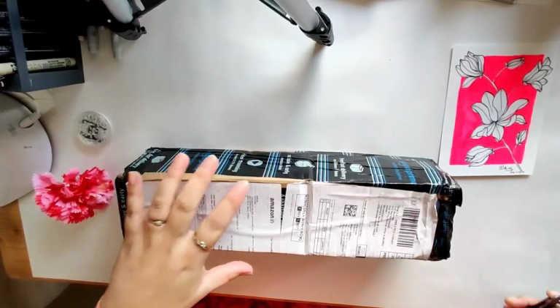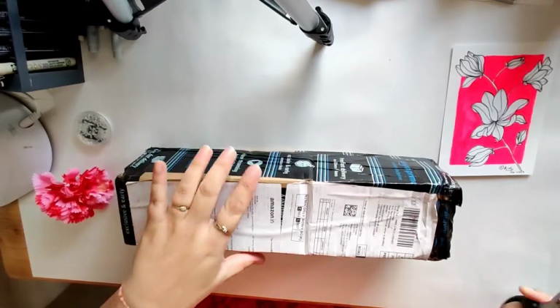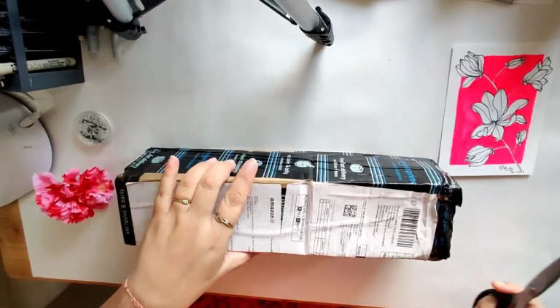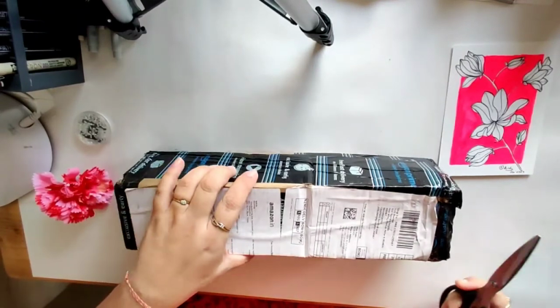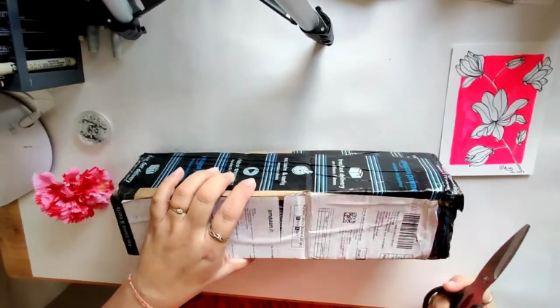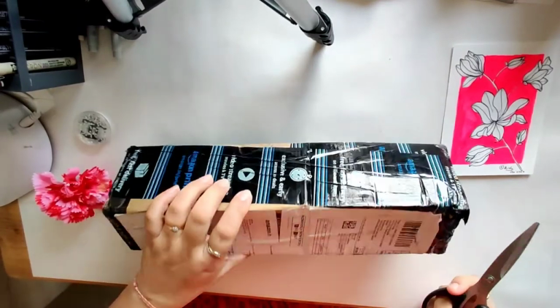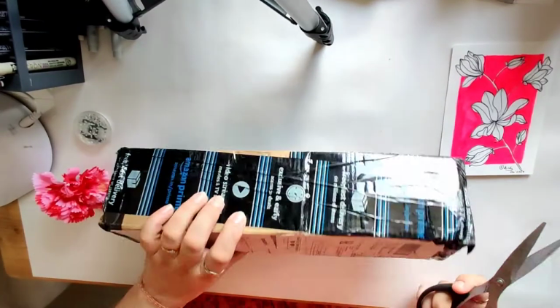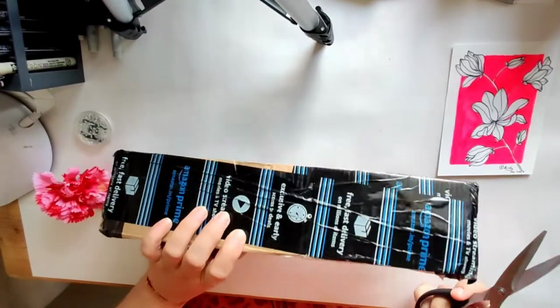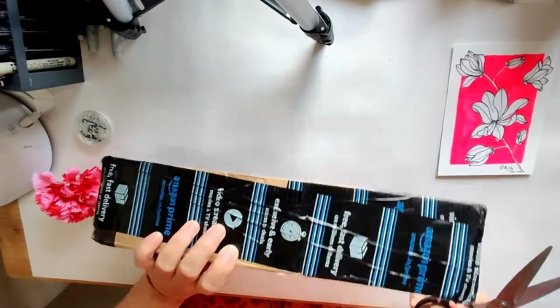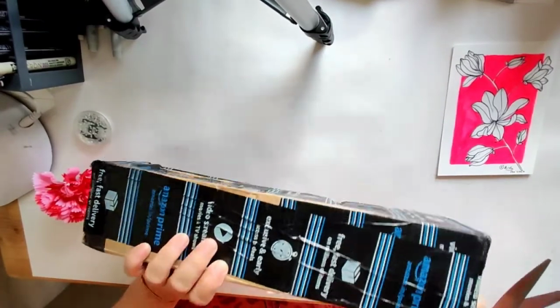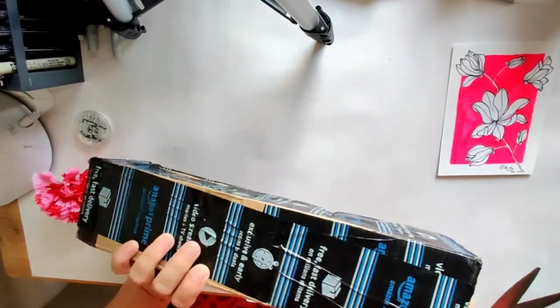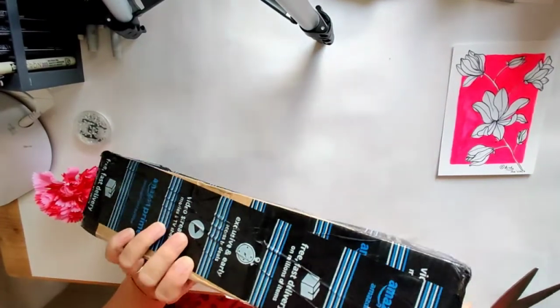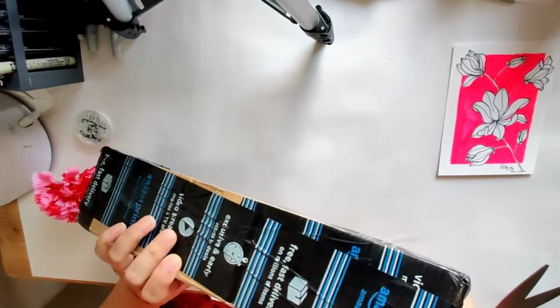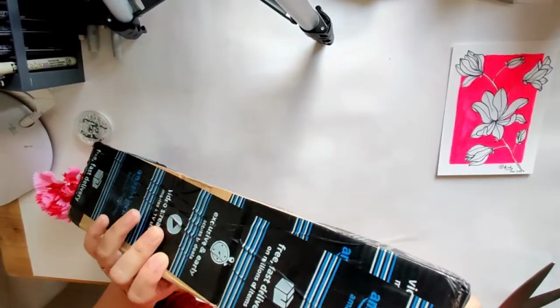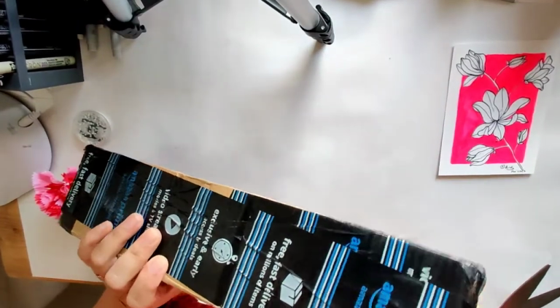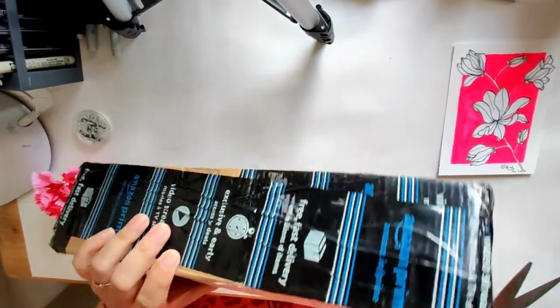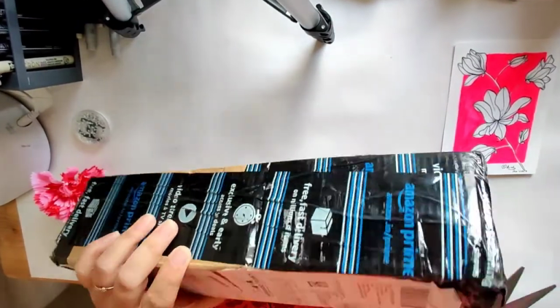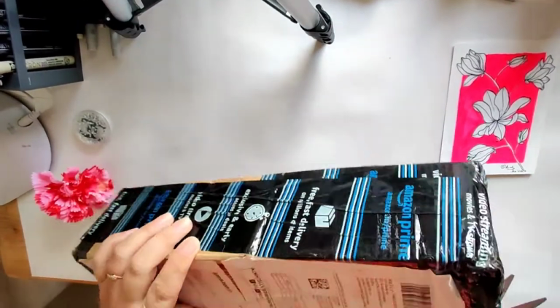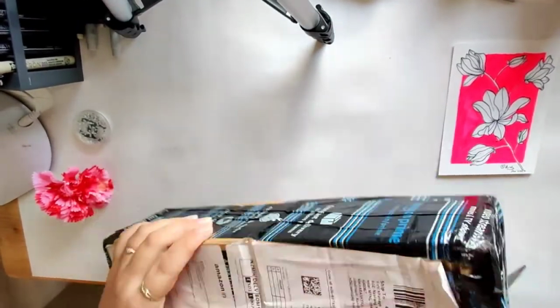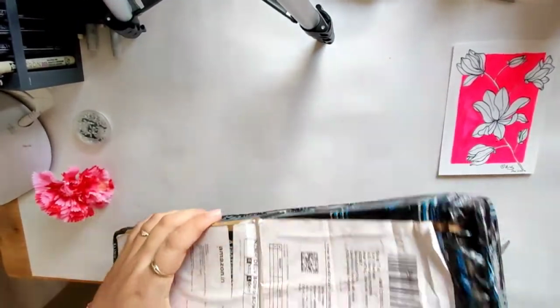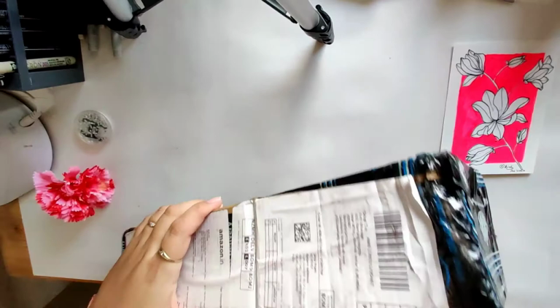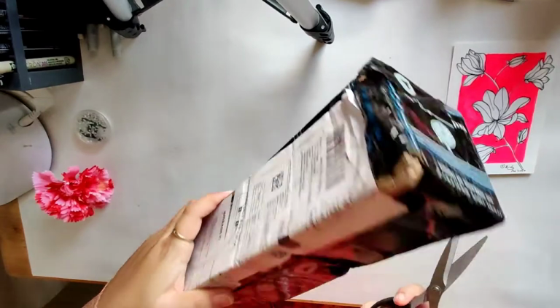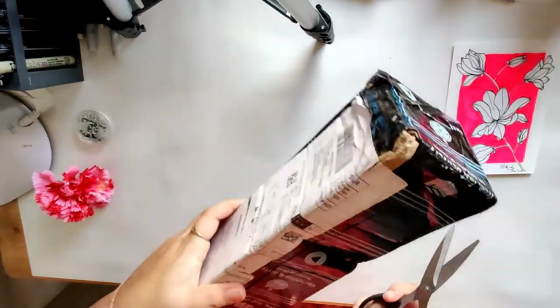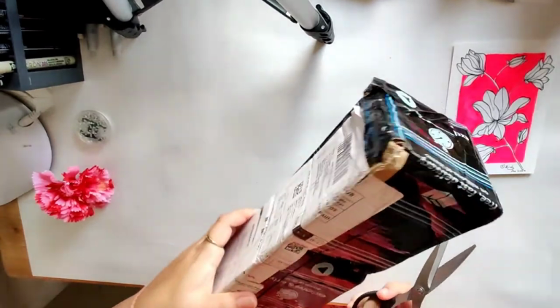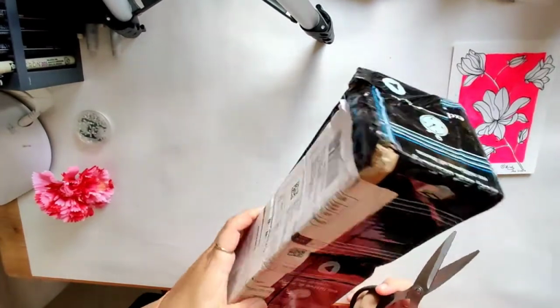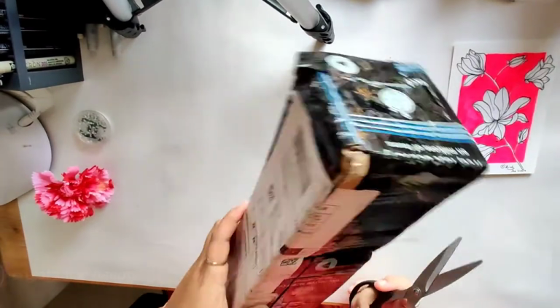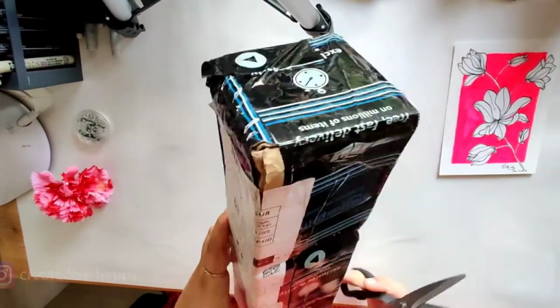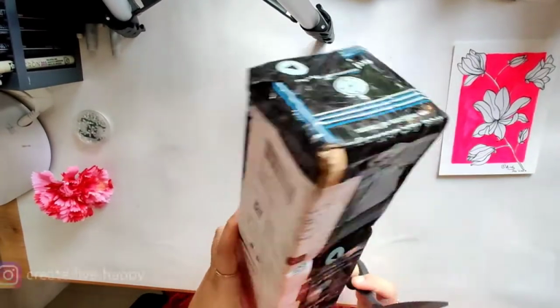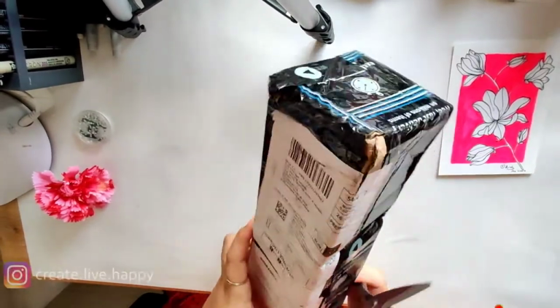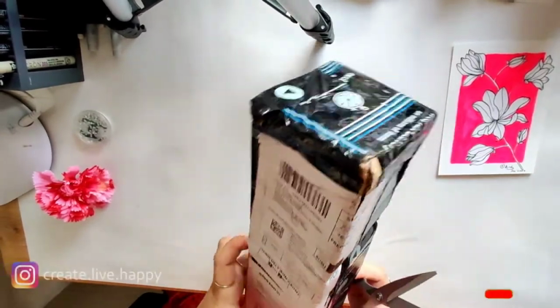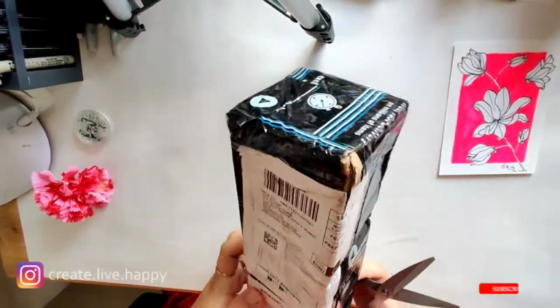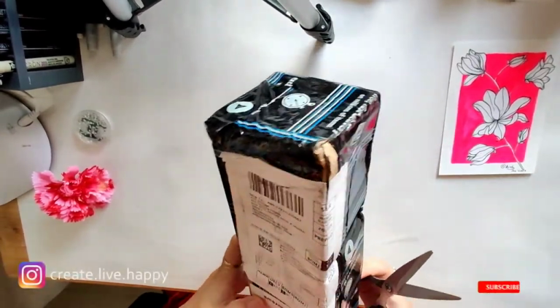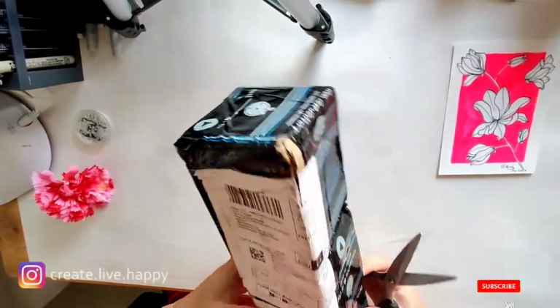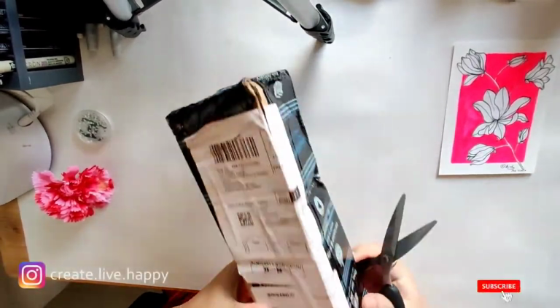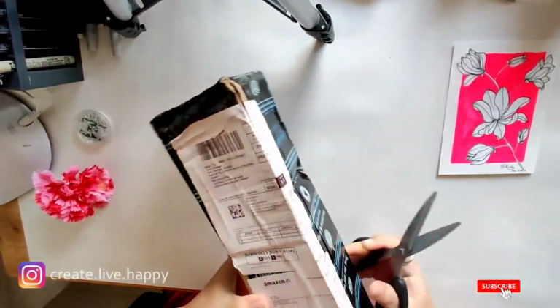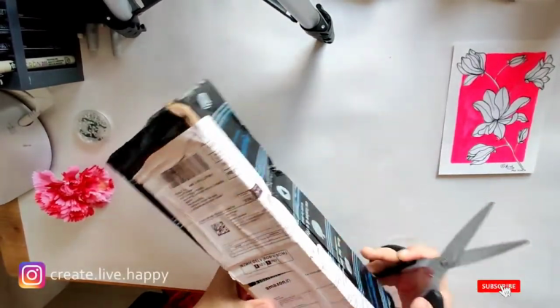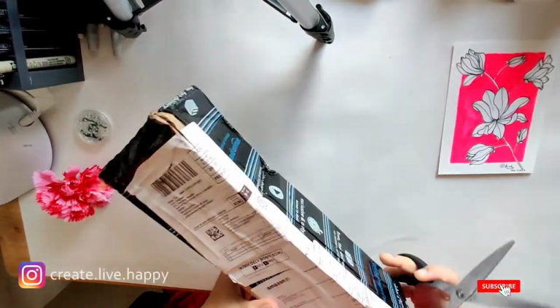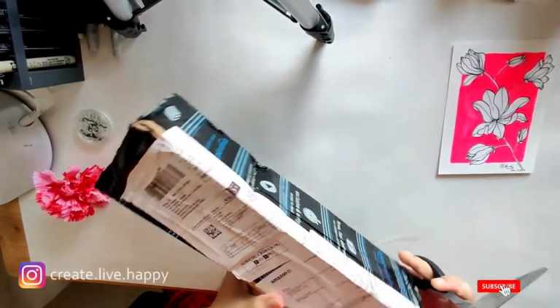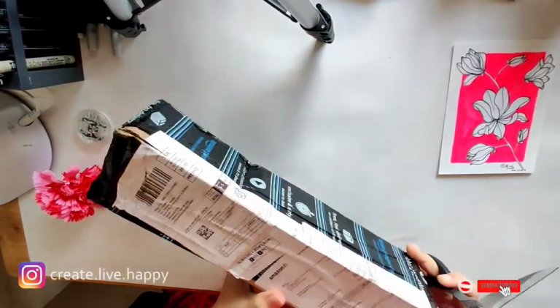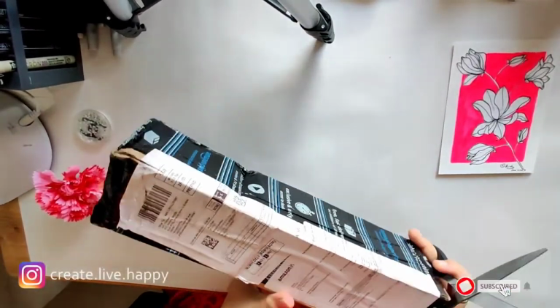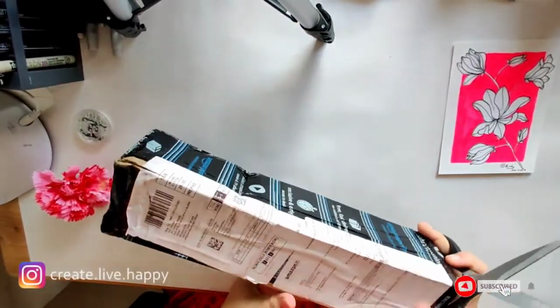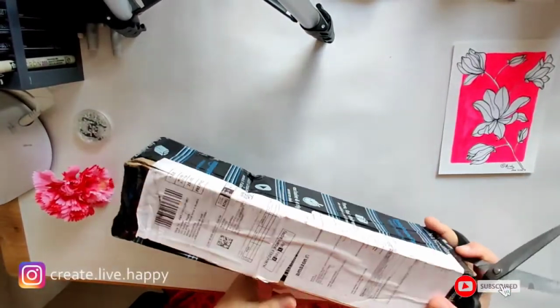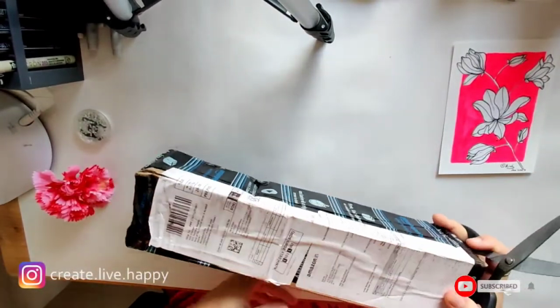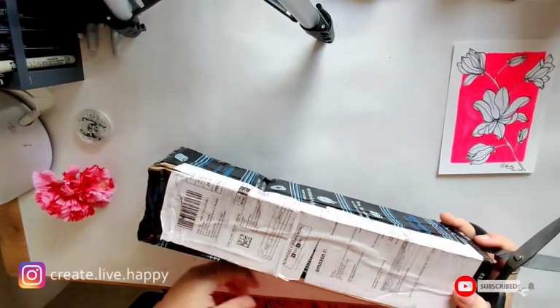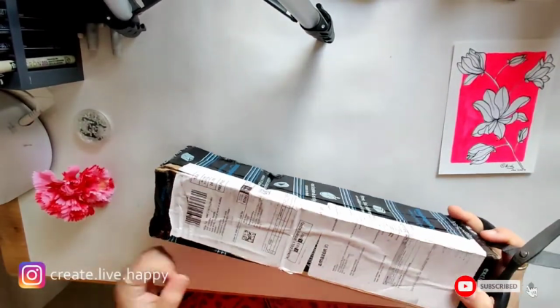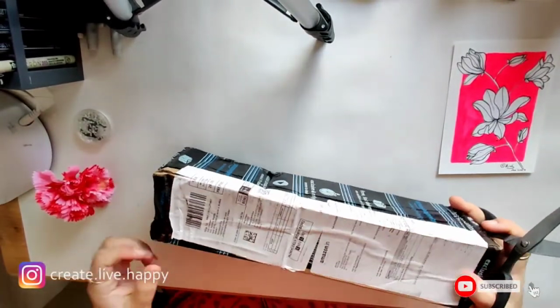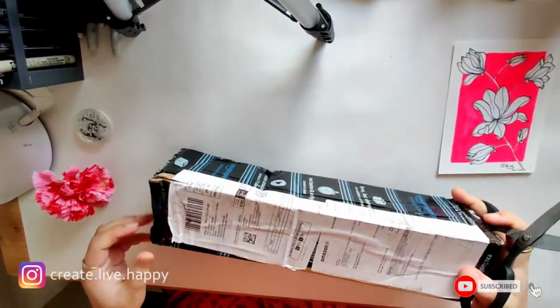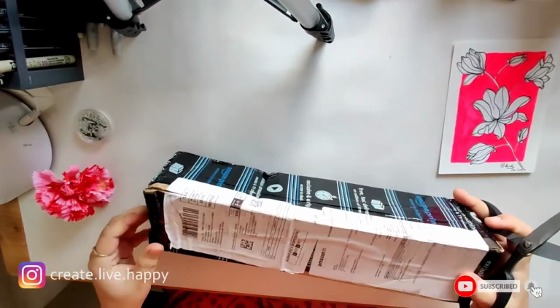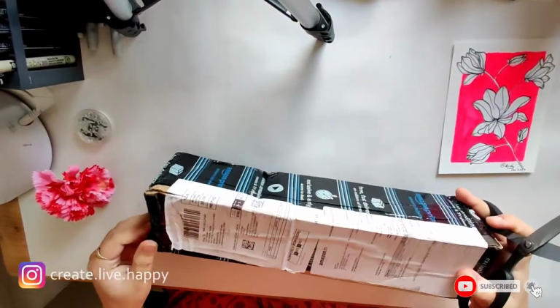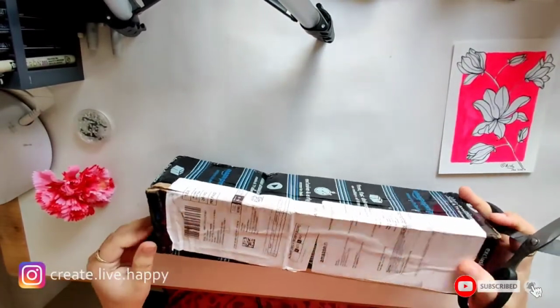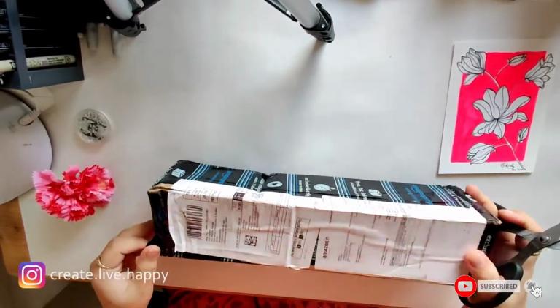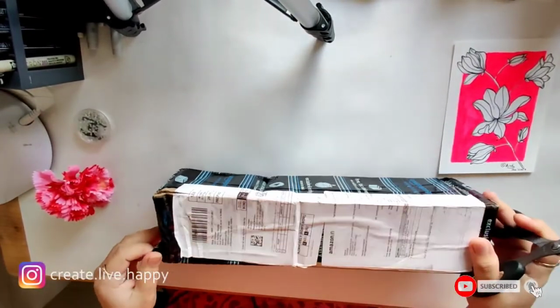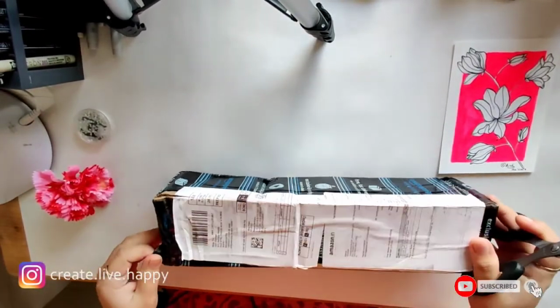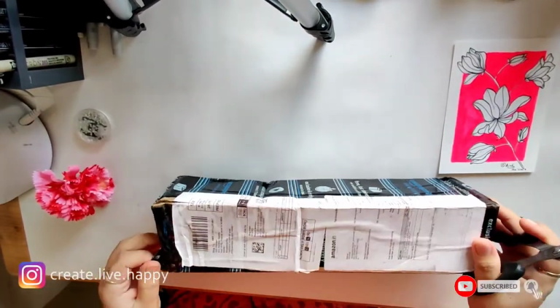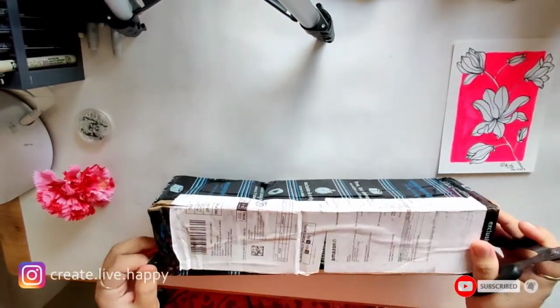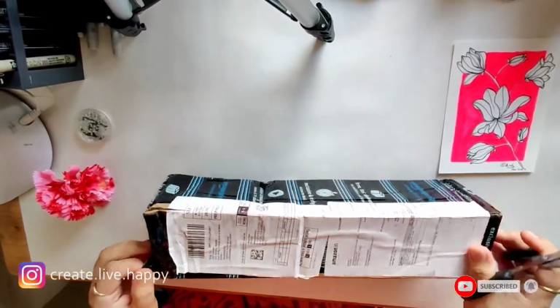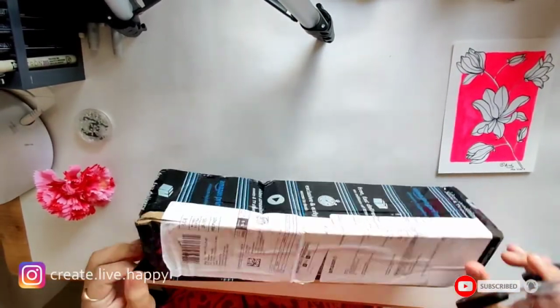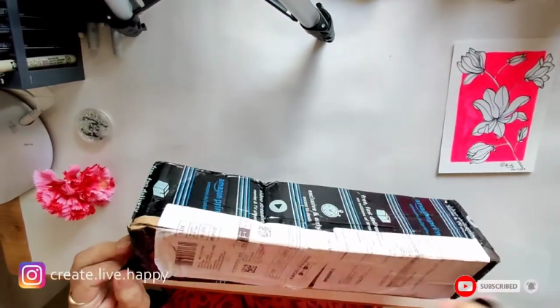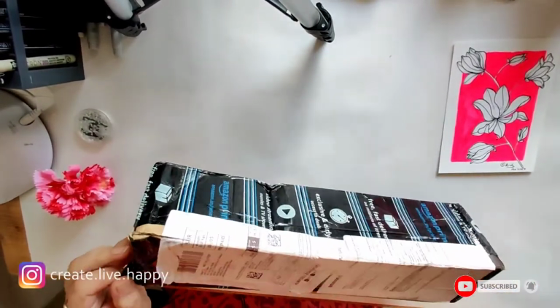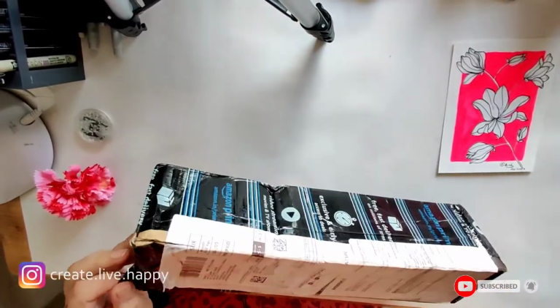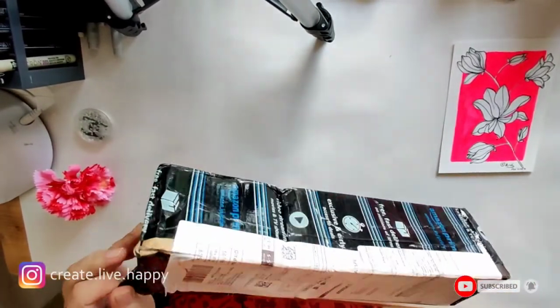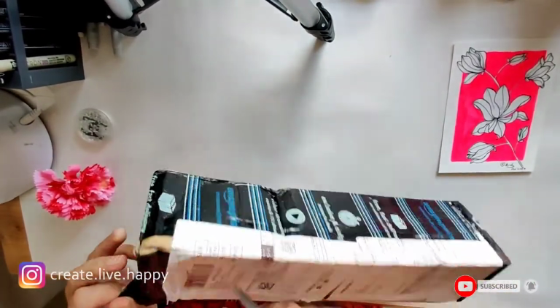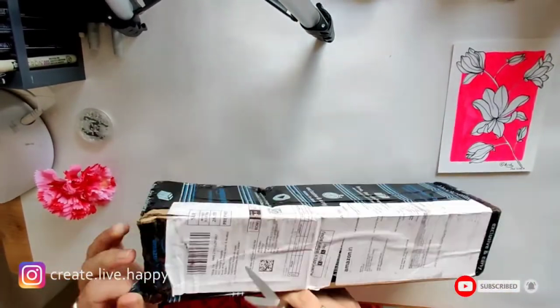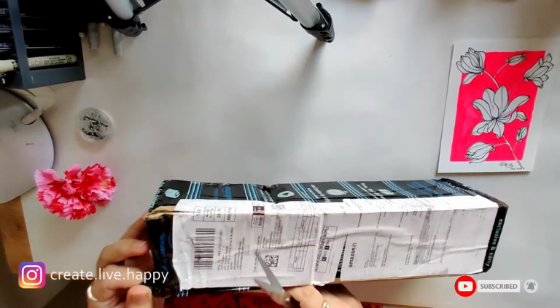Hi guys, let's do the unpacking of the Gorilla tripod which I have just purchased from Amazon.